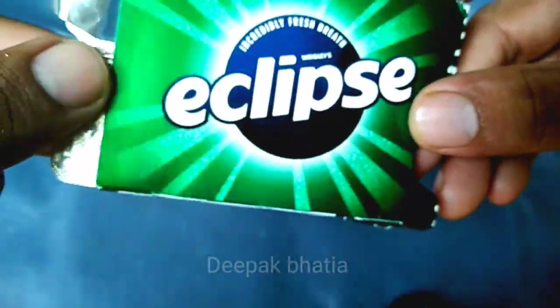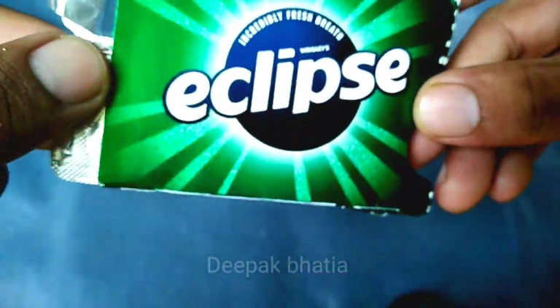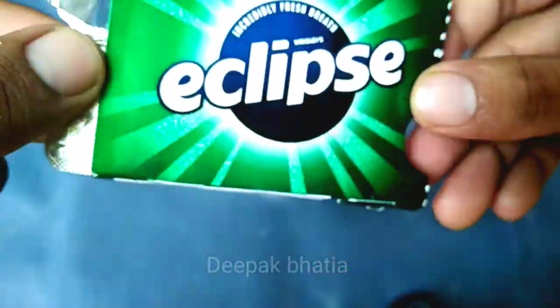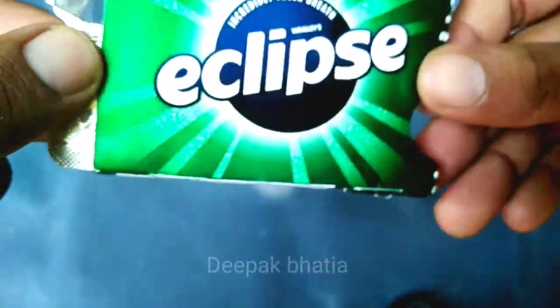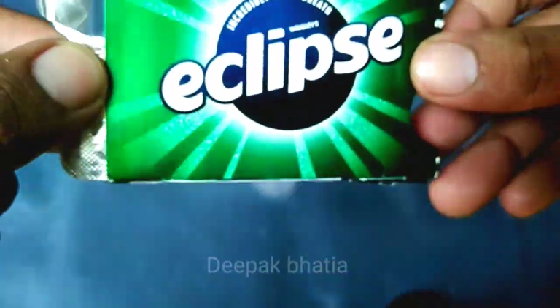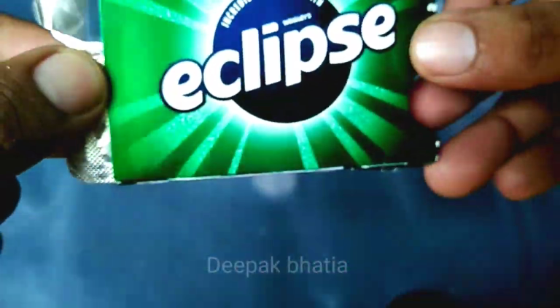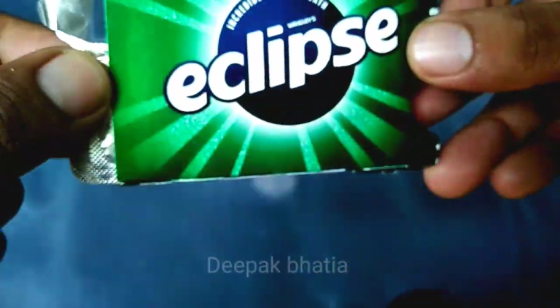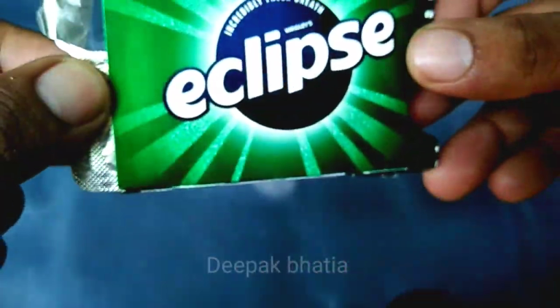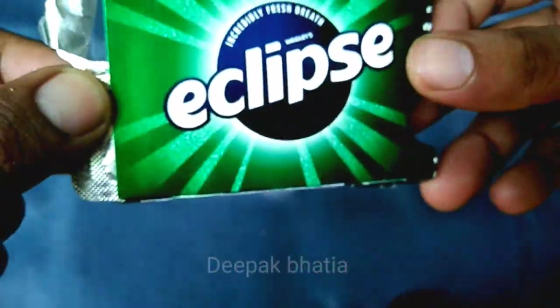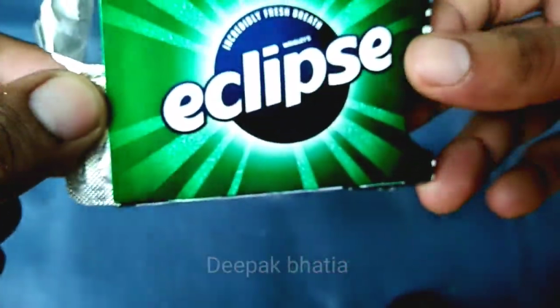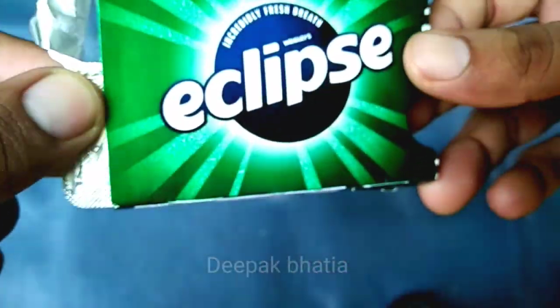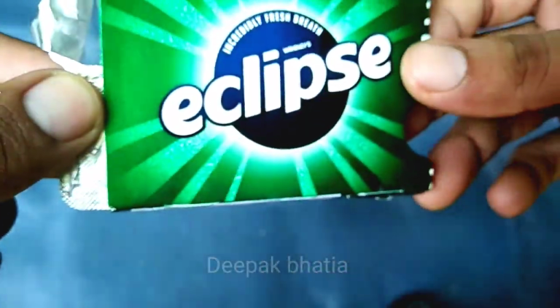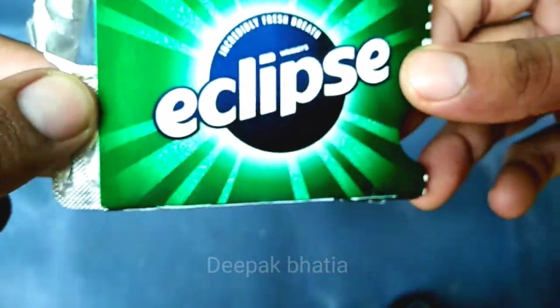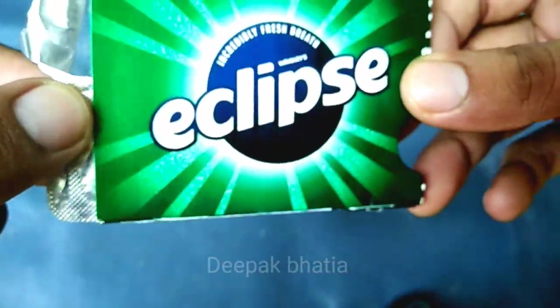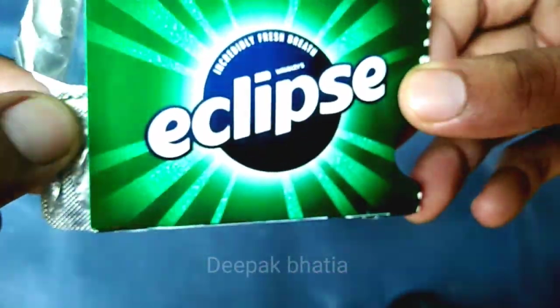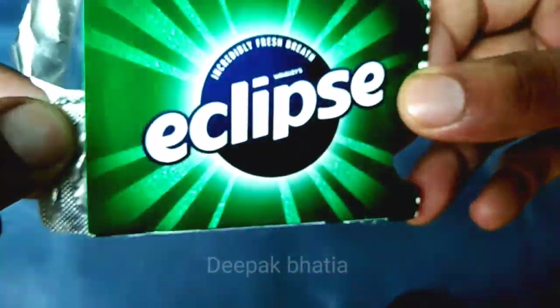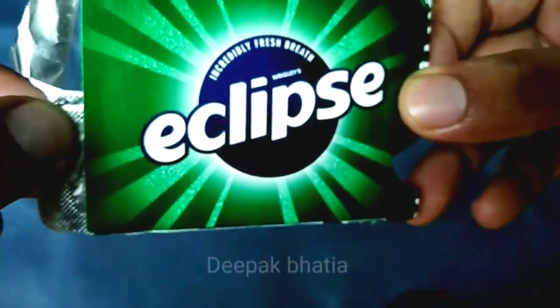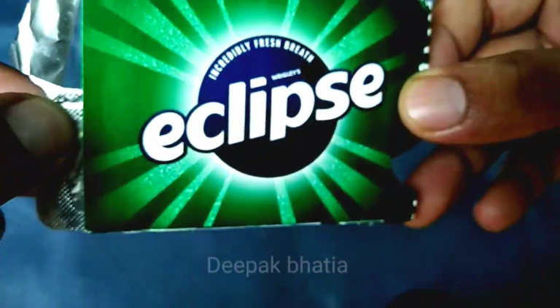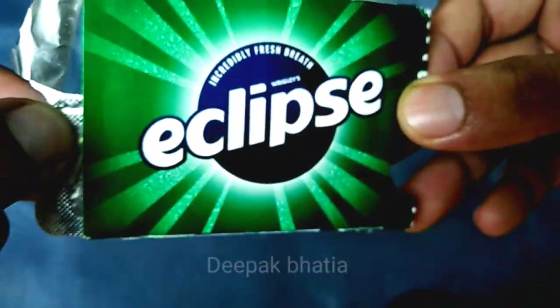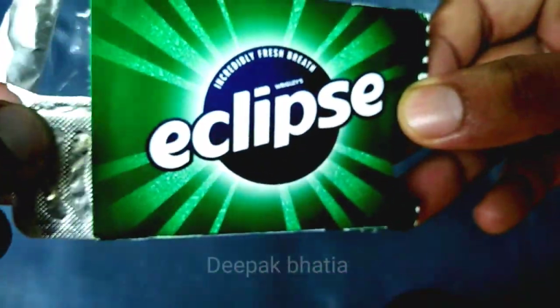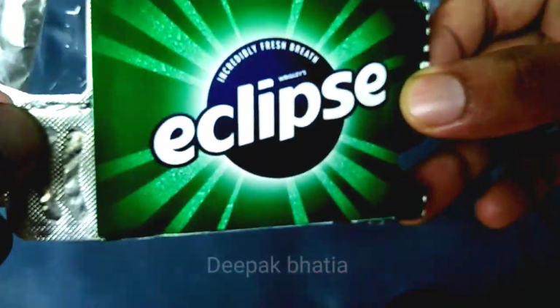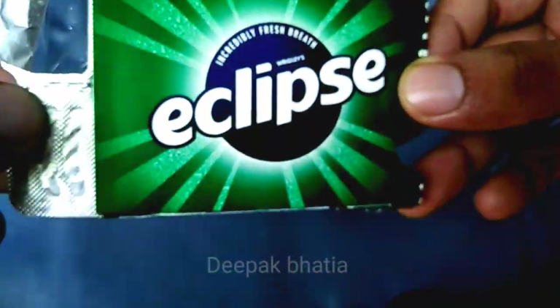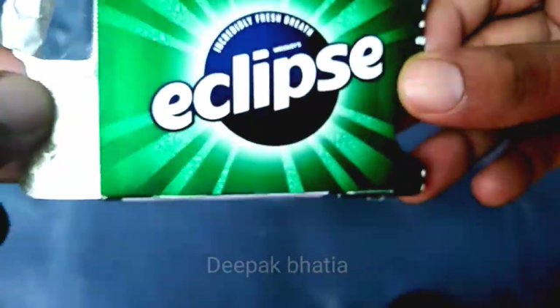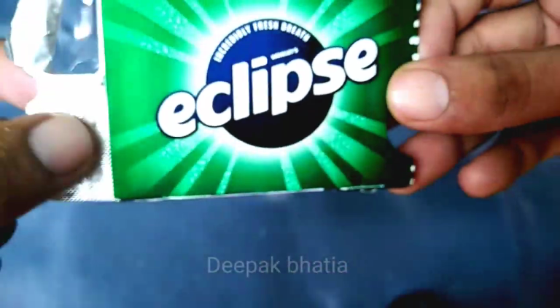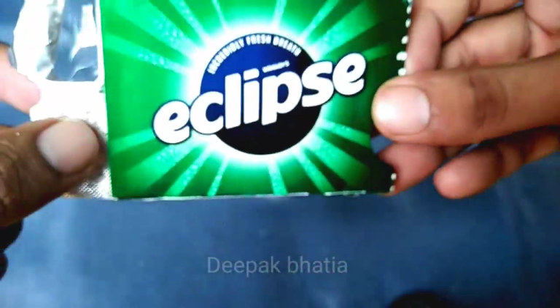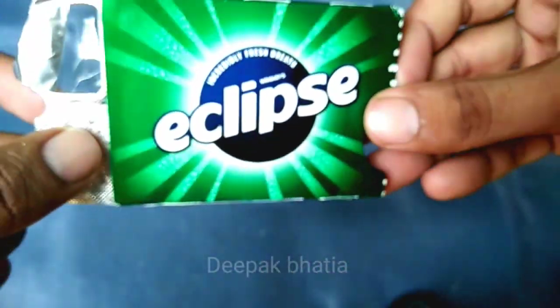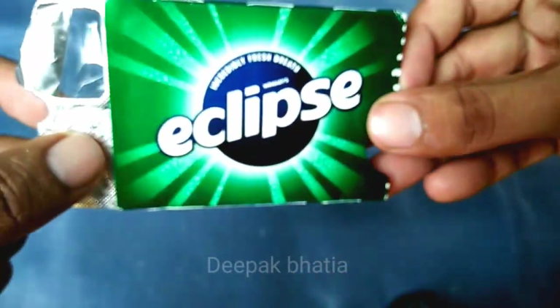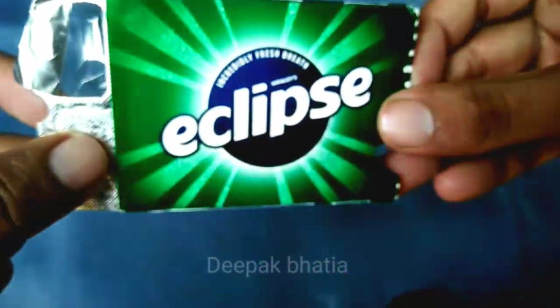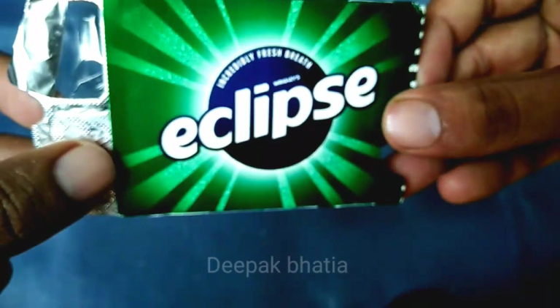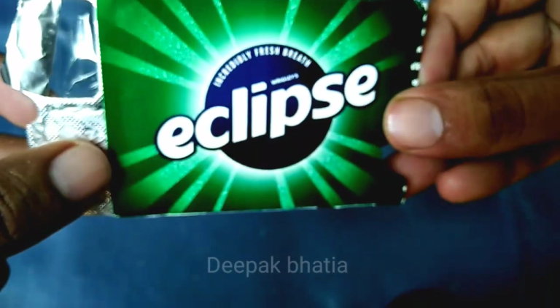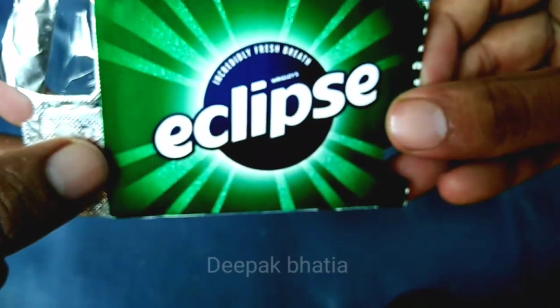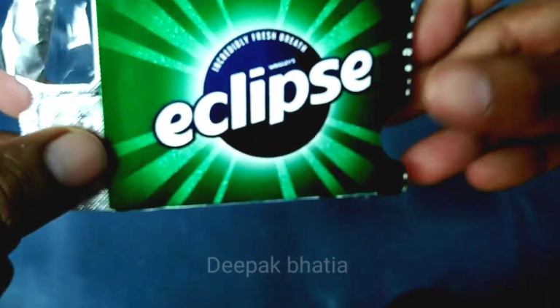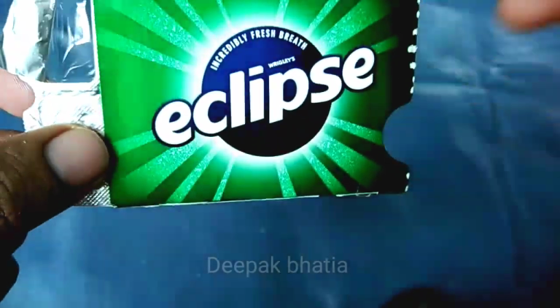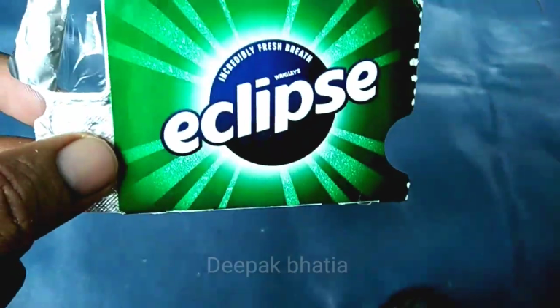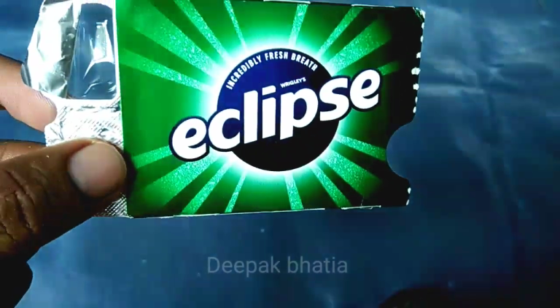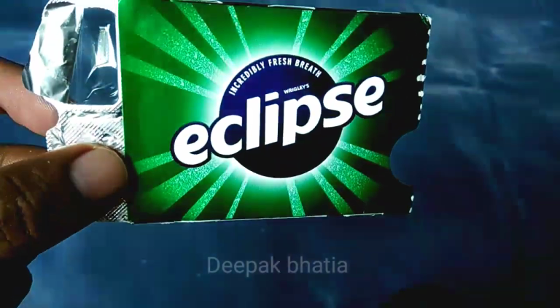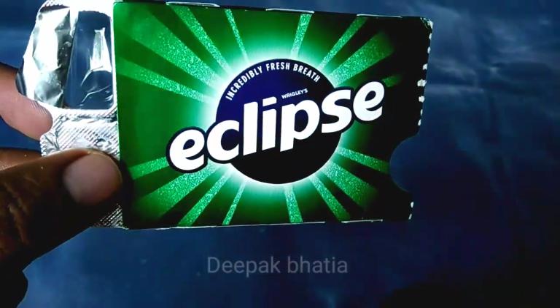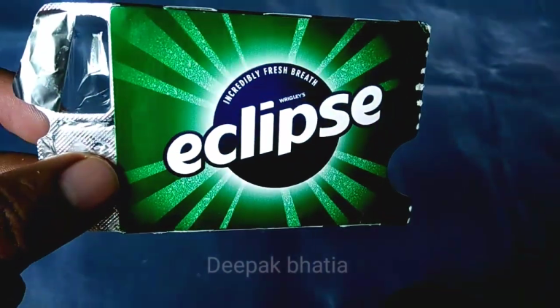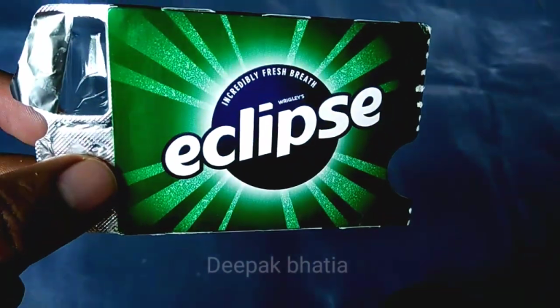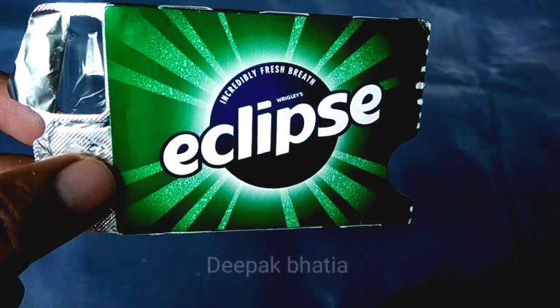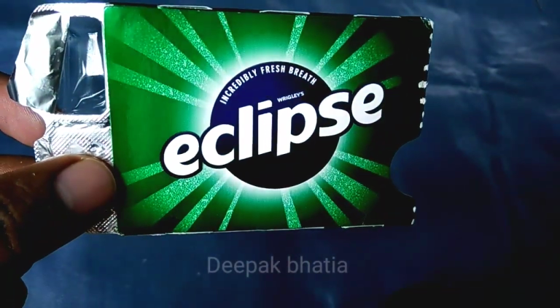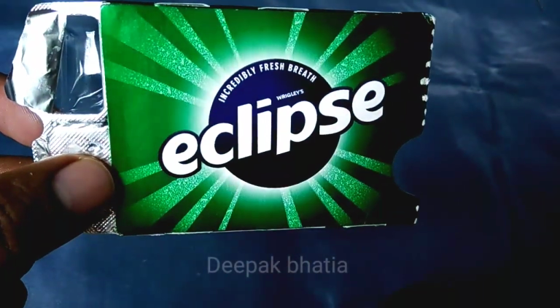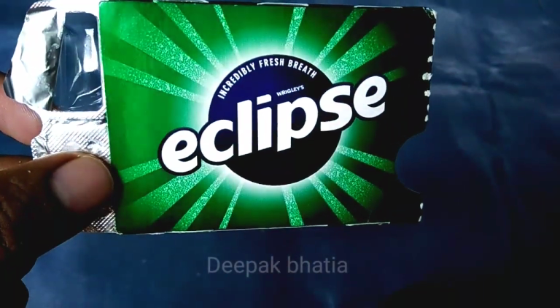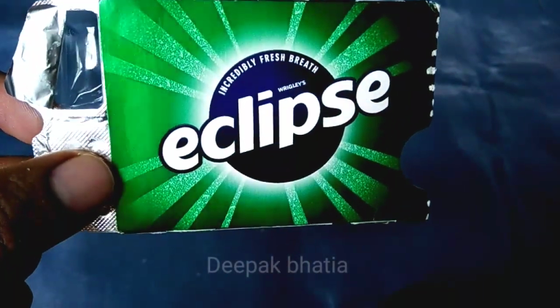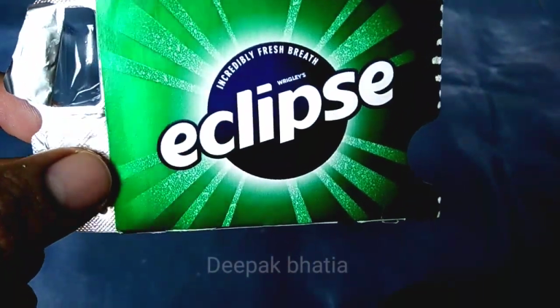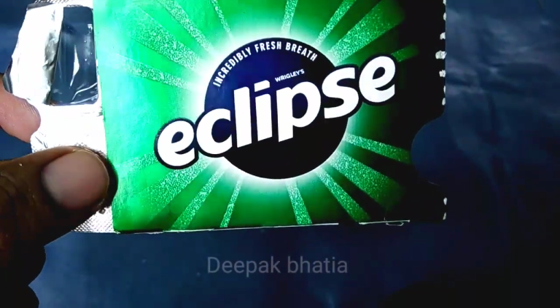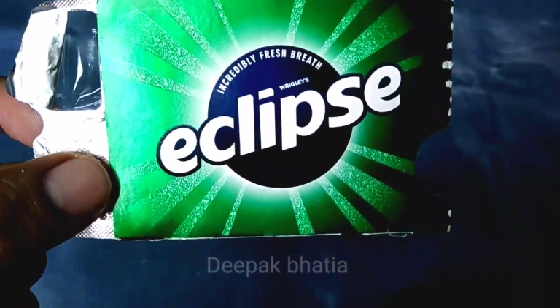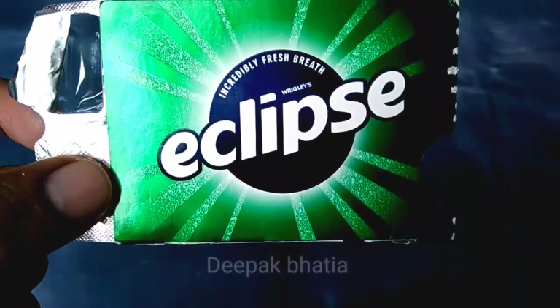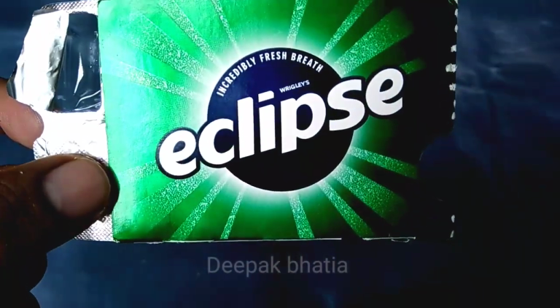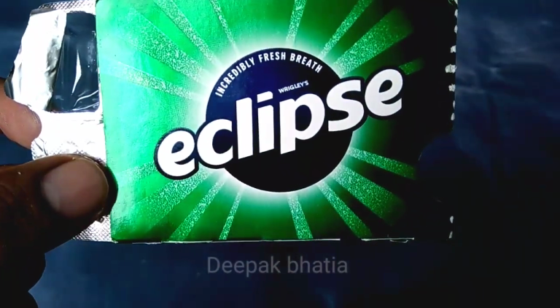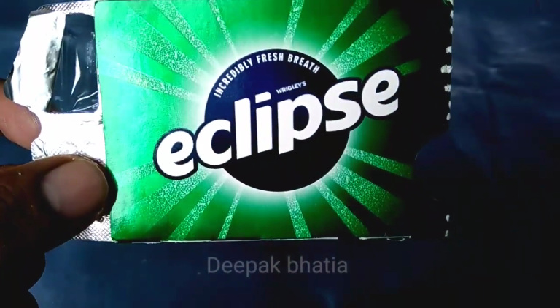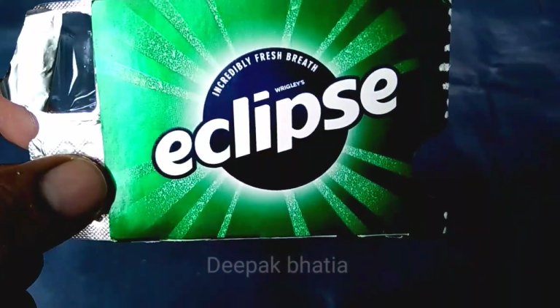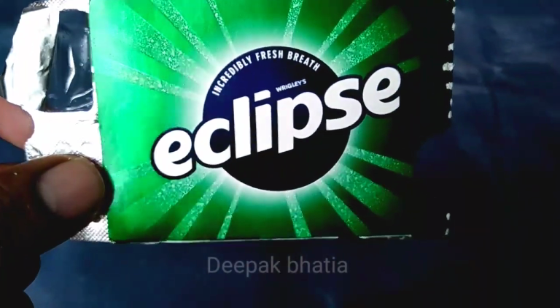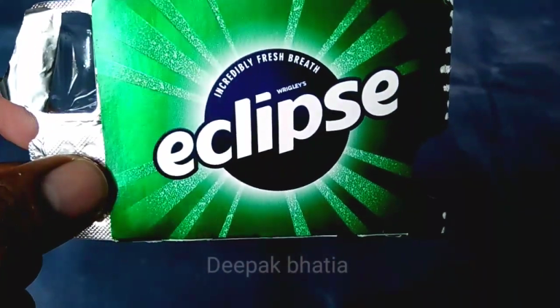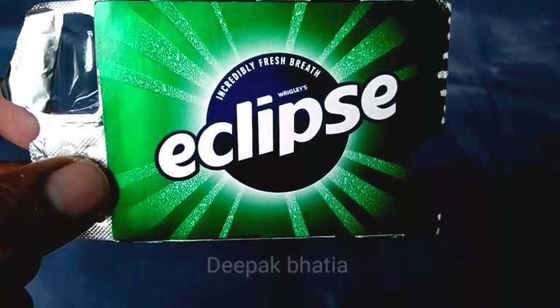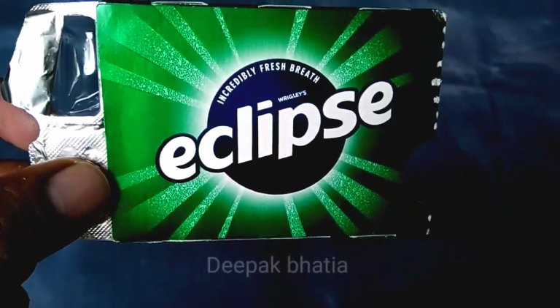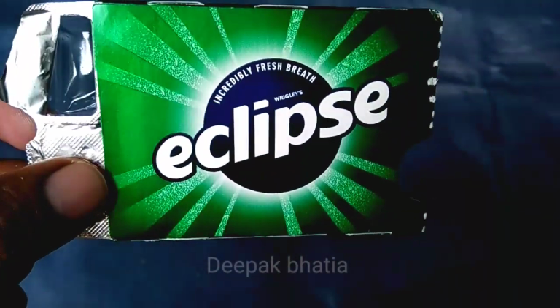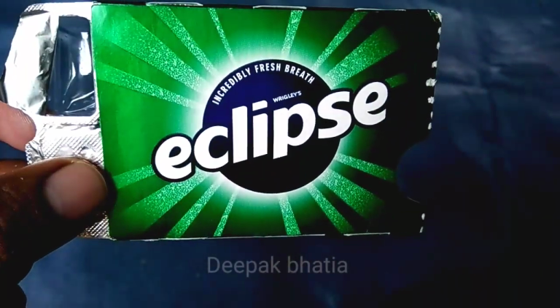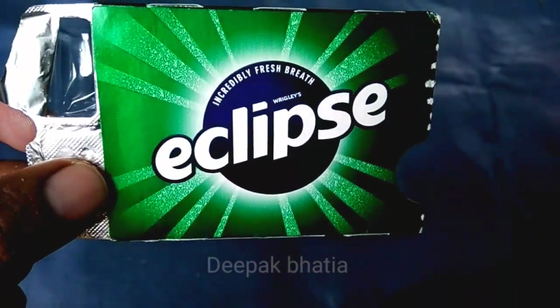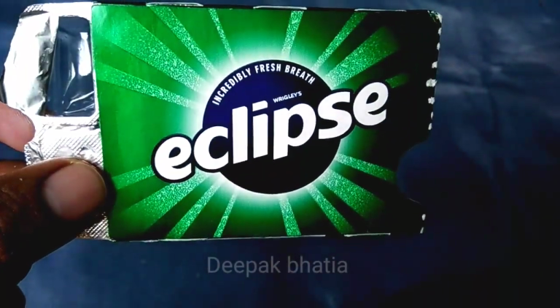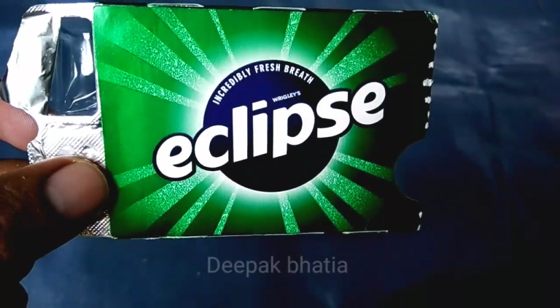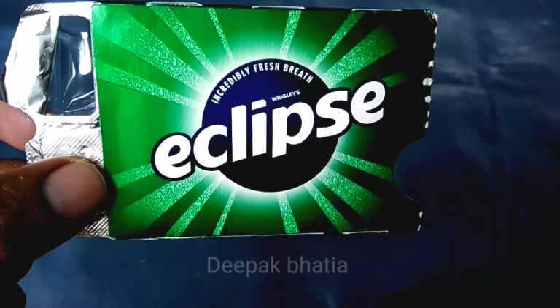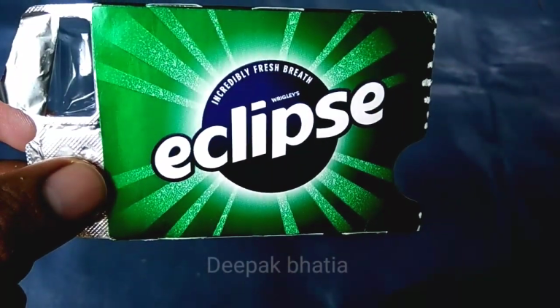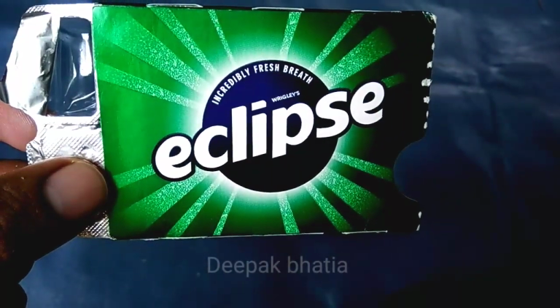That's it for the video — Wrigley's Eclipse chewing gum.